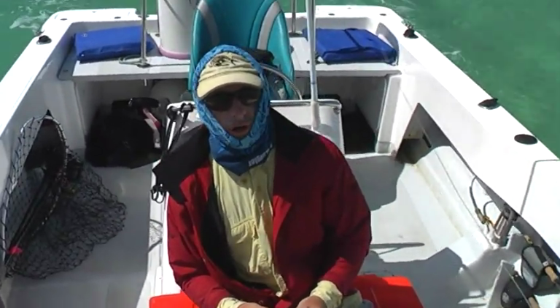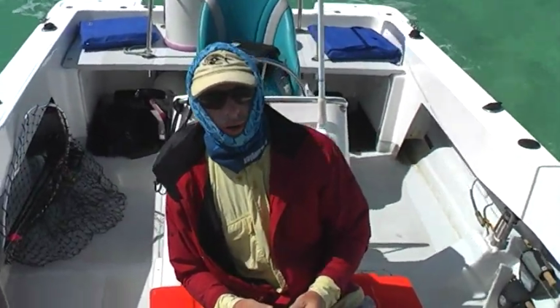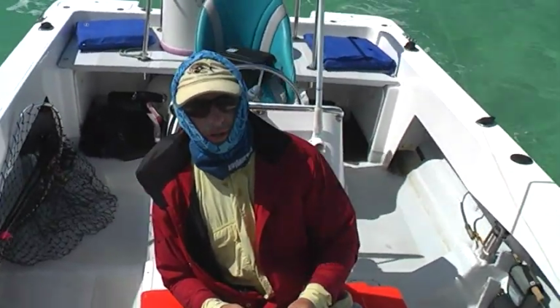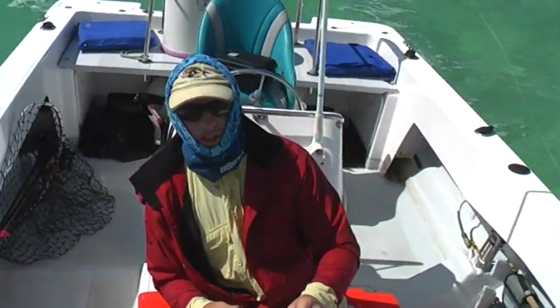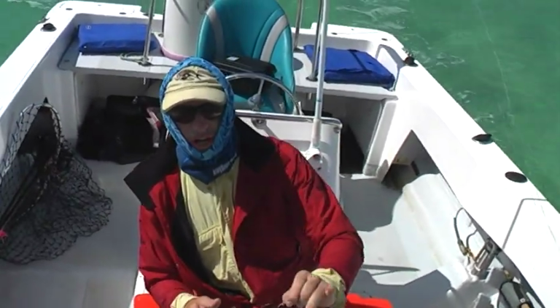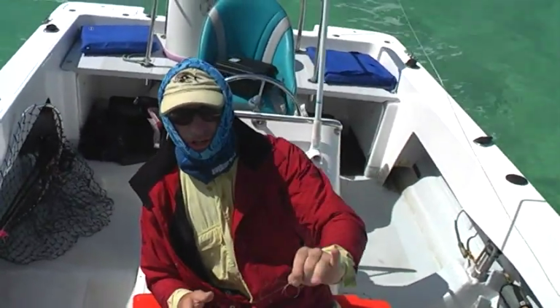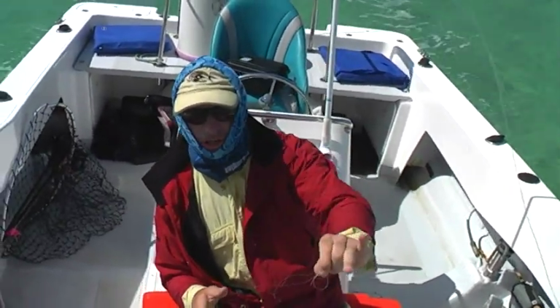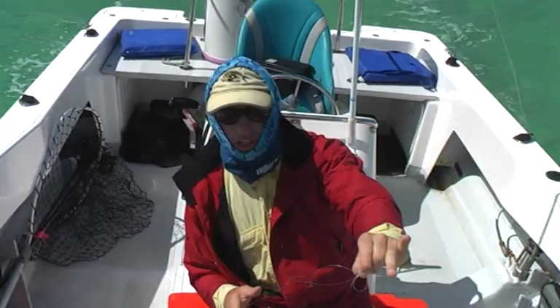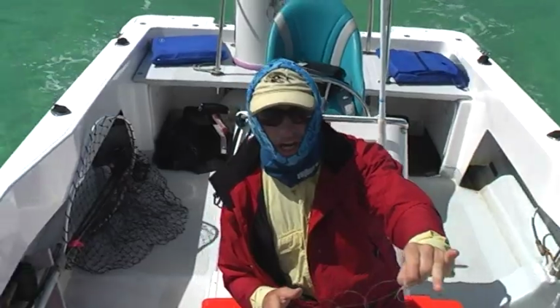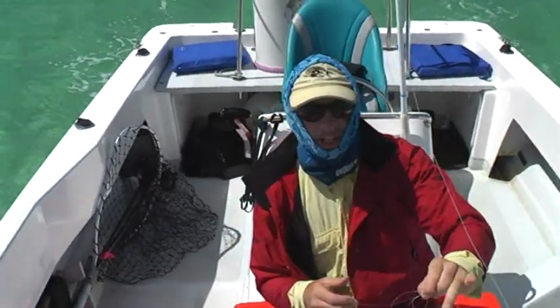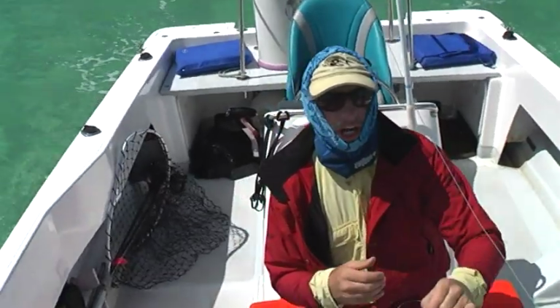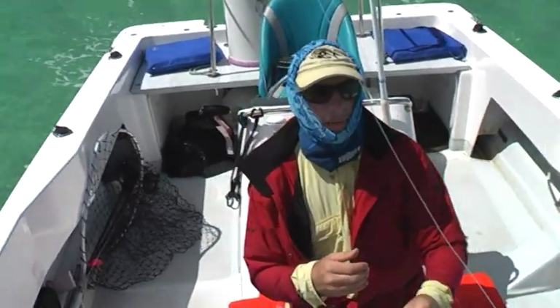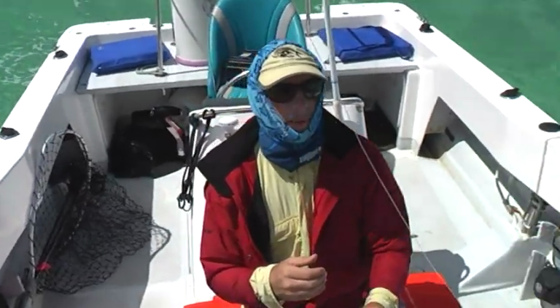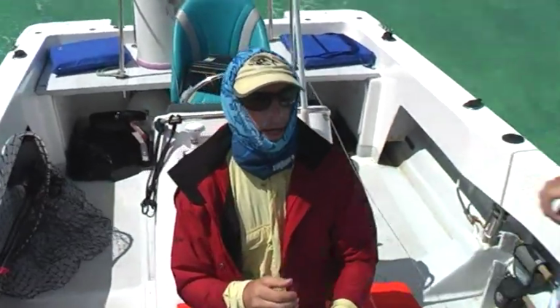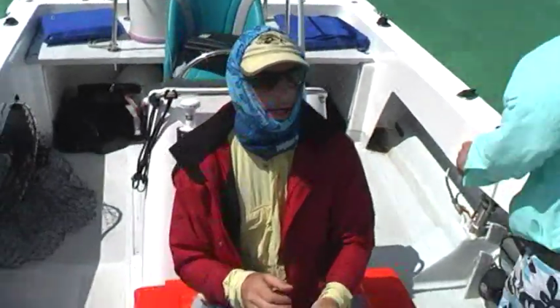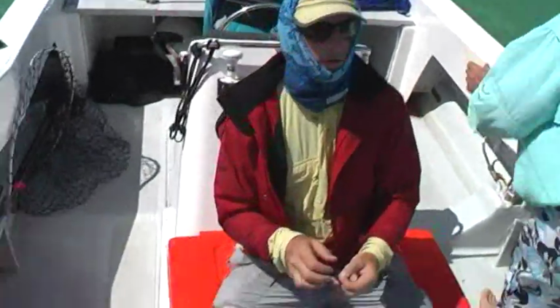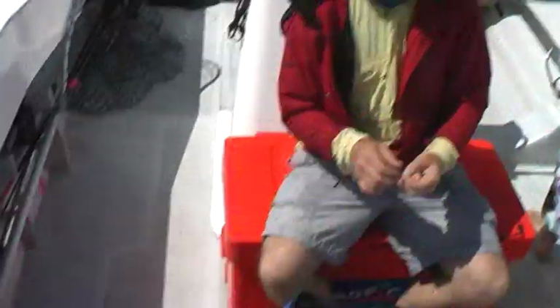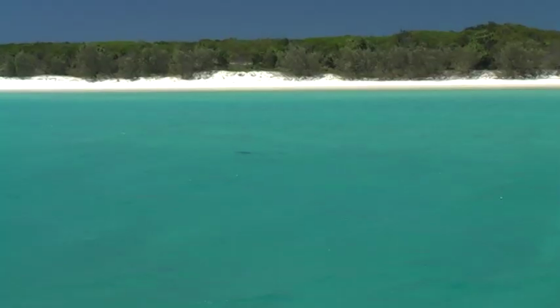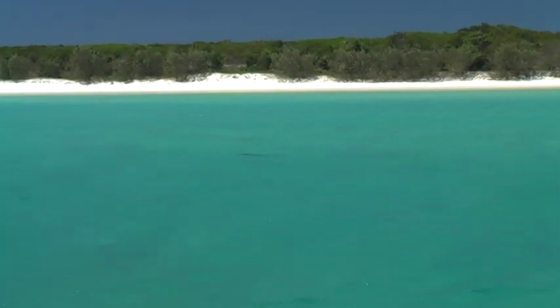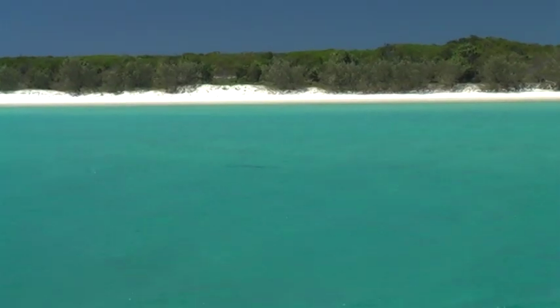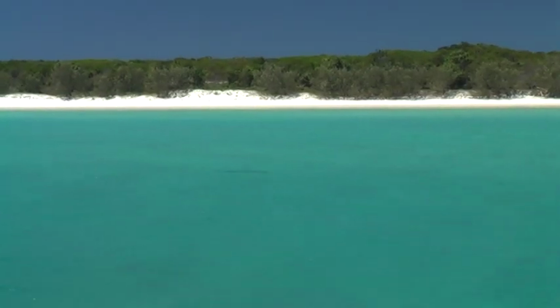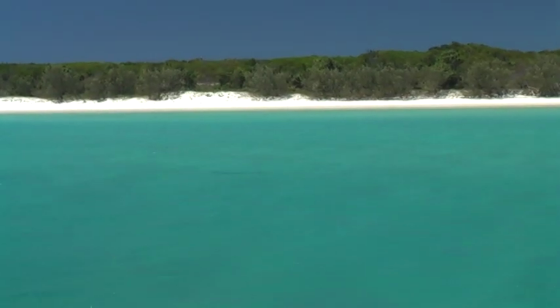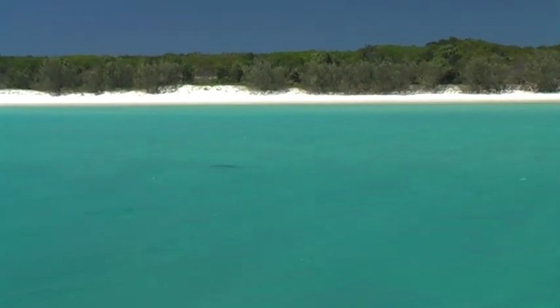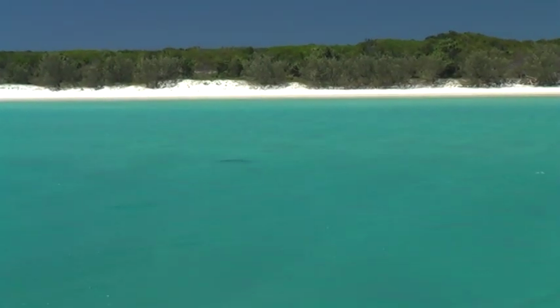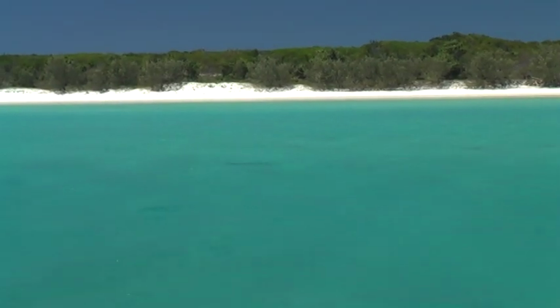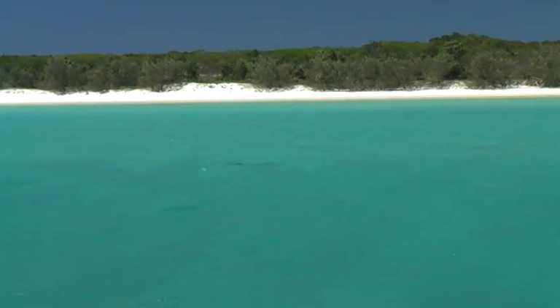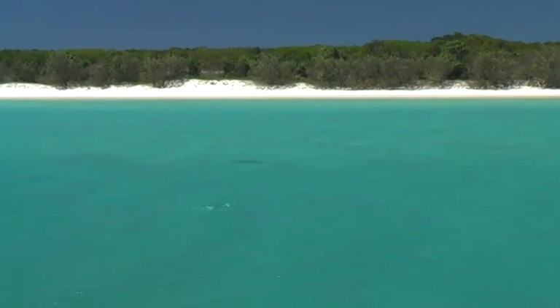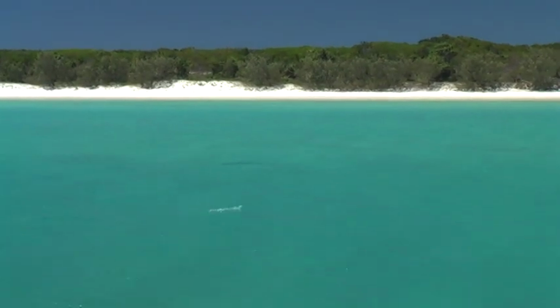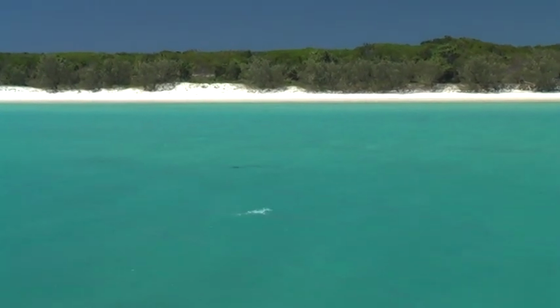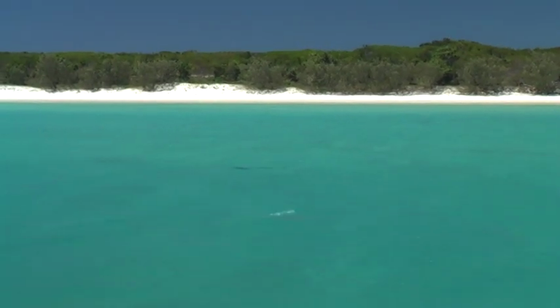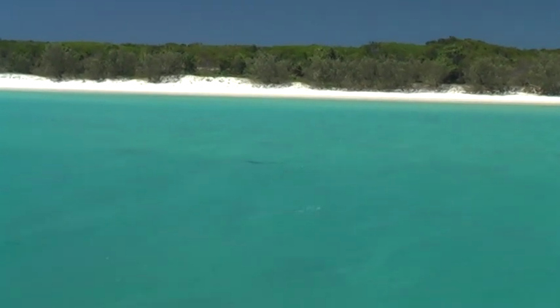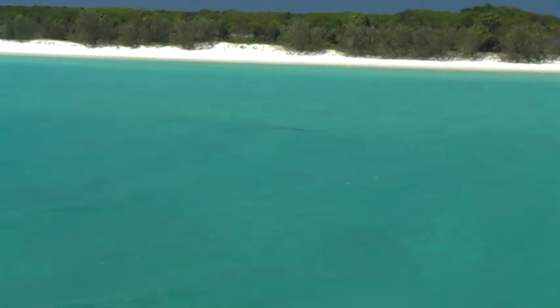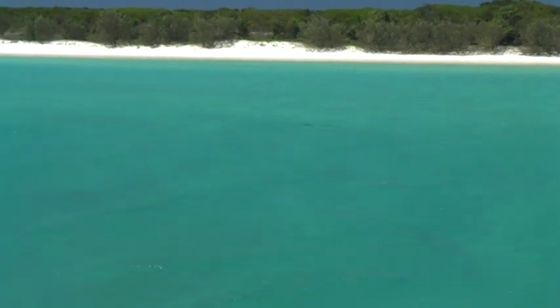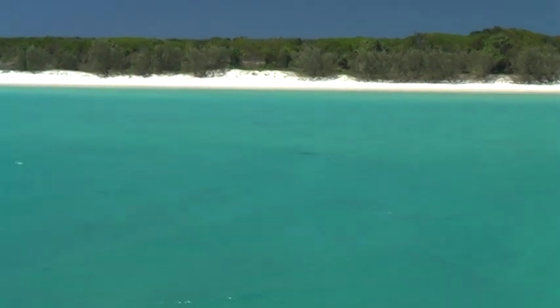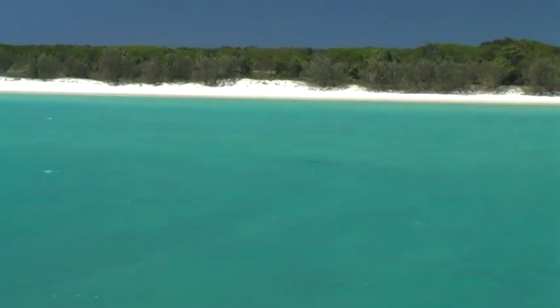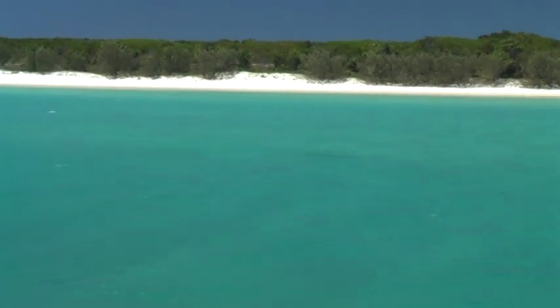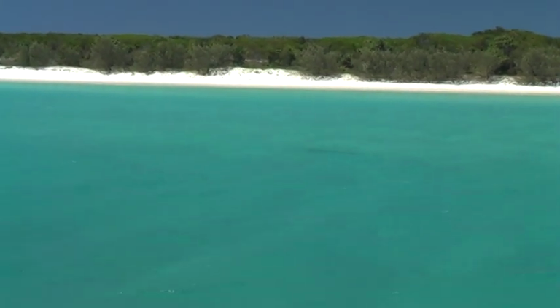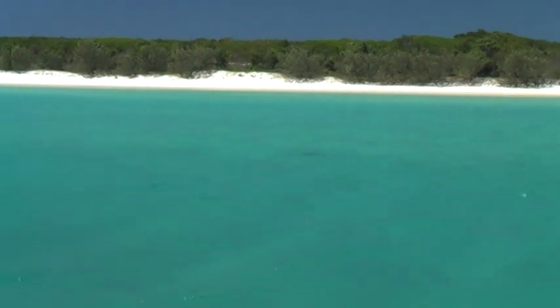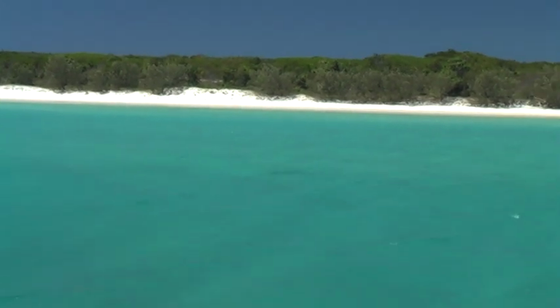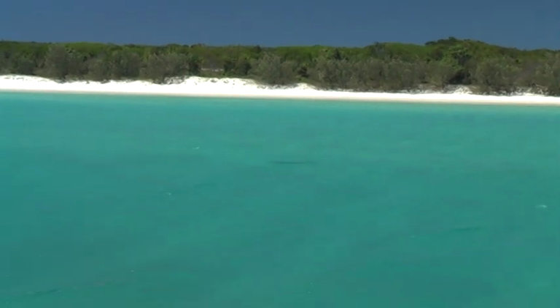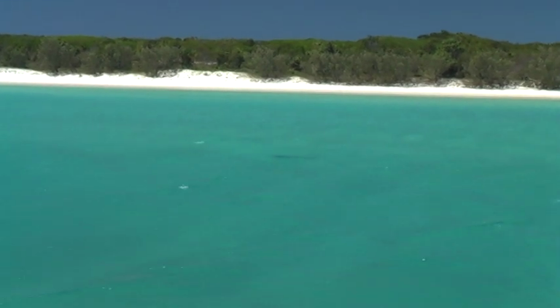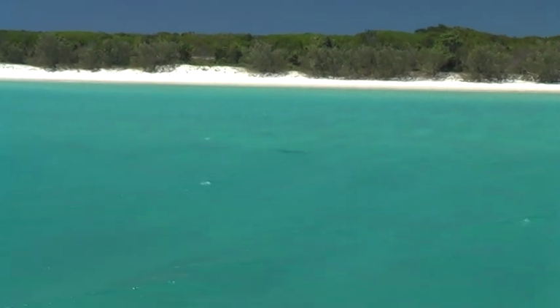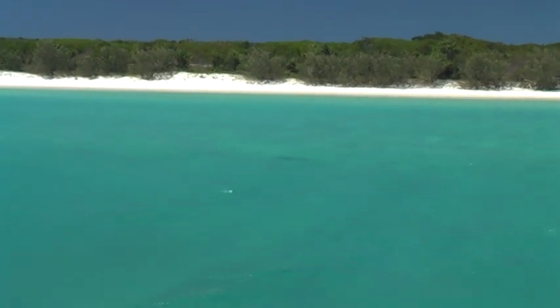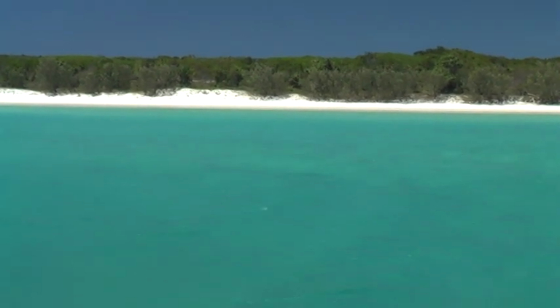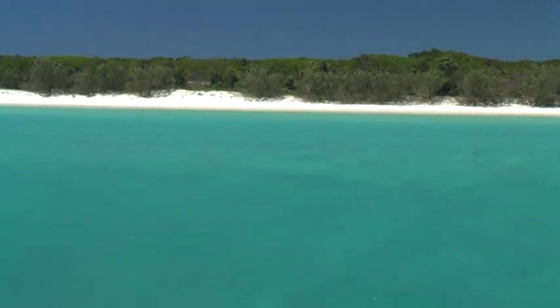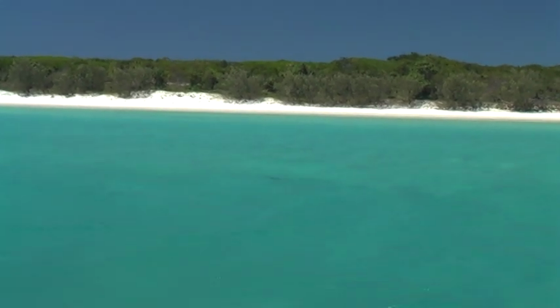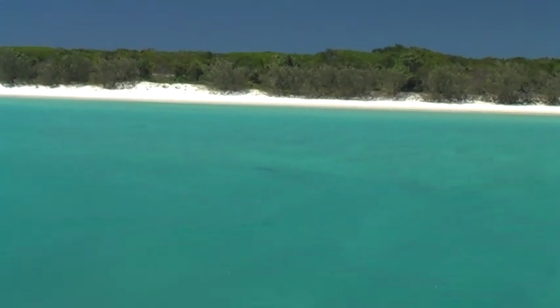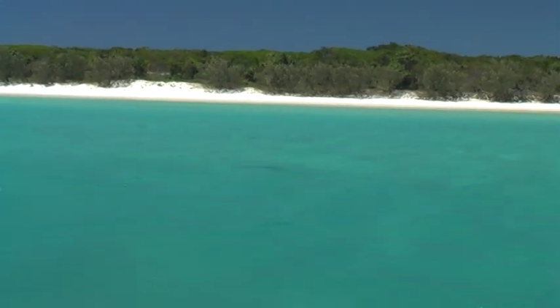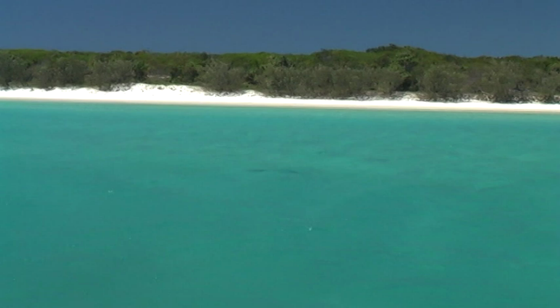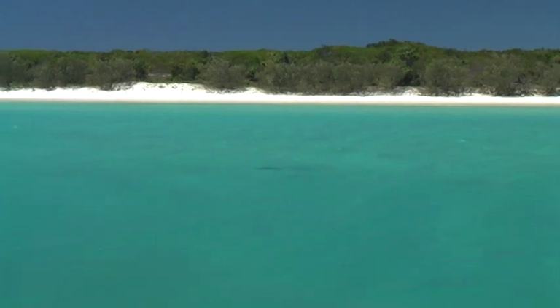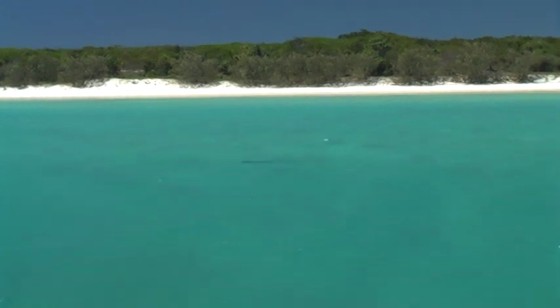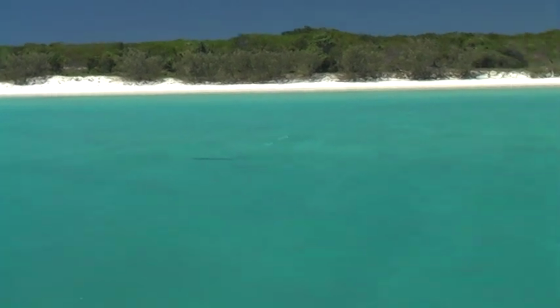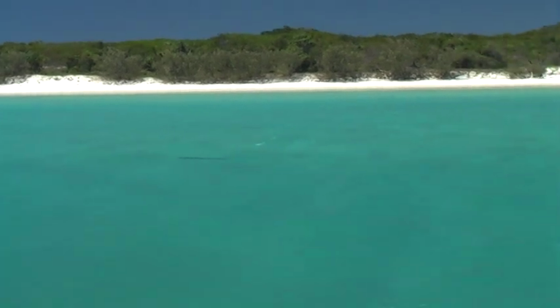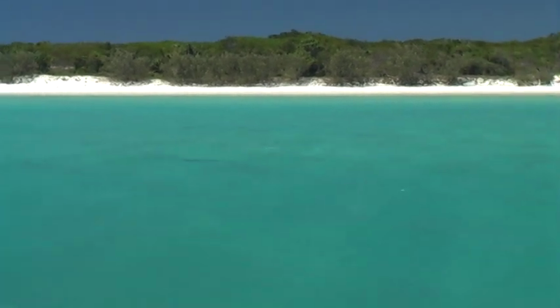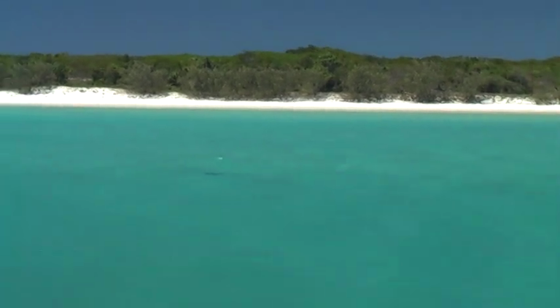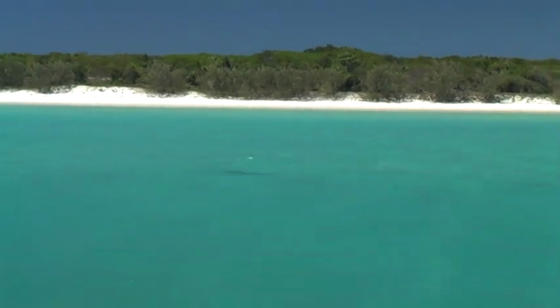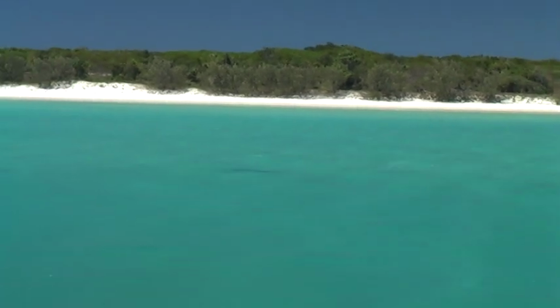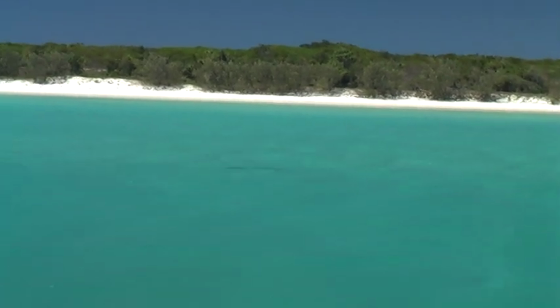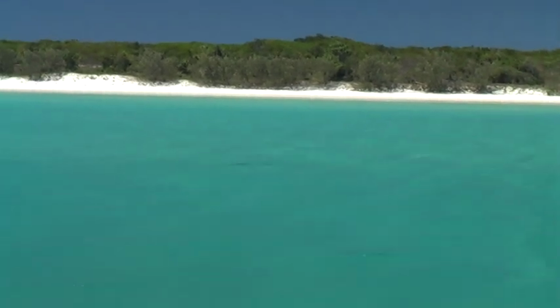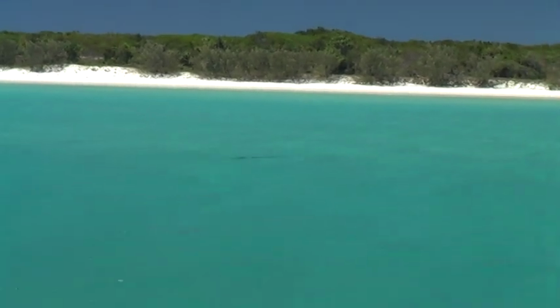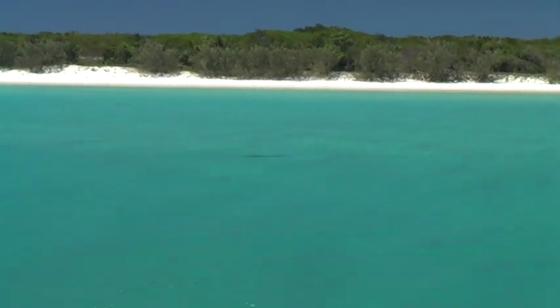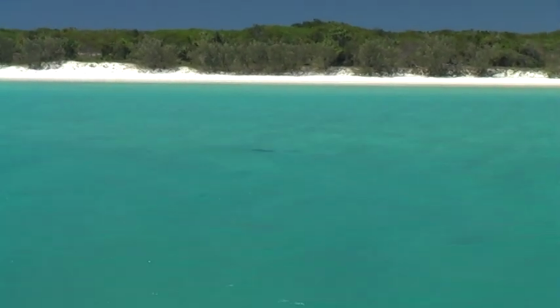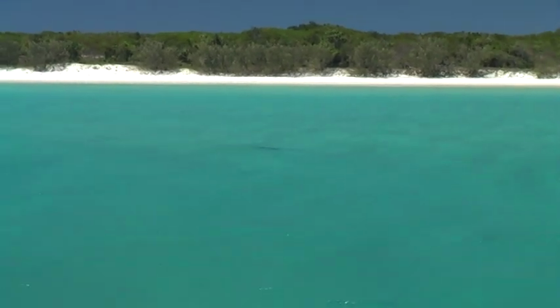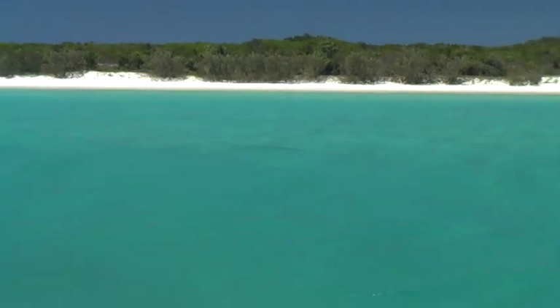I've just noticed a dark shape about a hundred metres out. Like I said, this is the second billfish we've found on the flats.